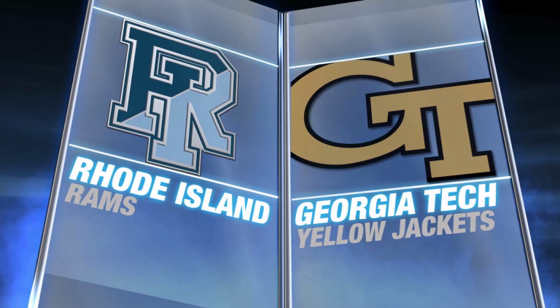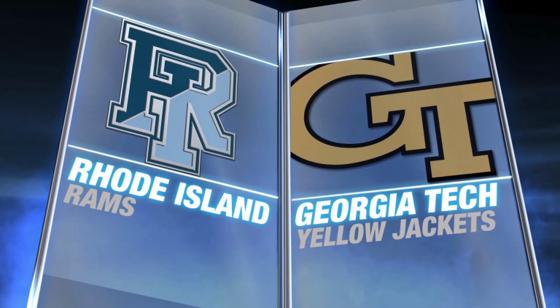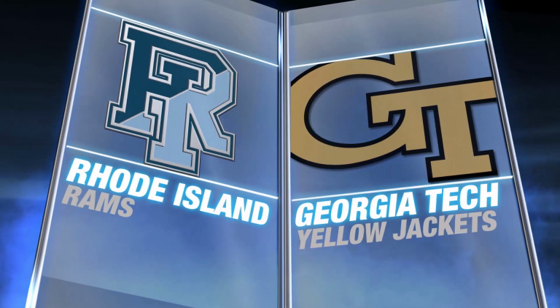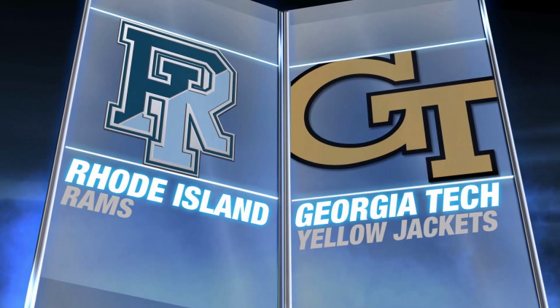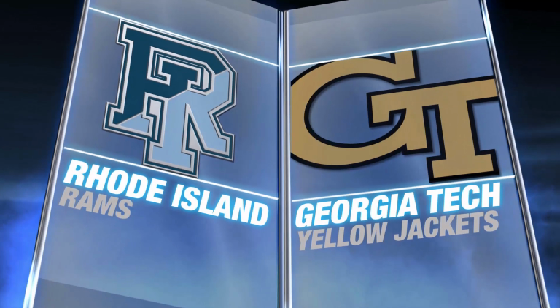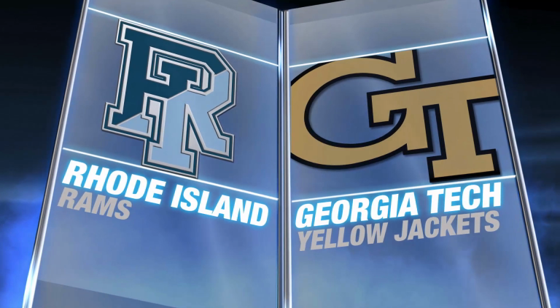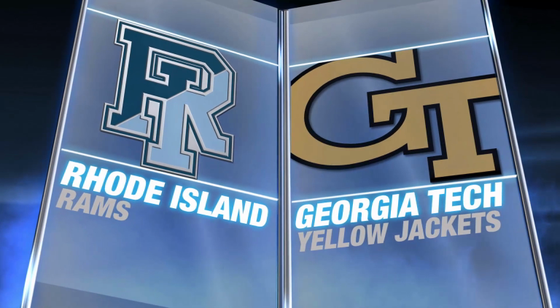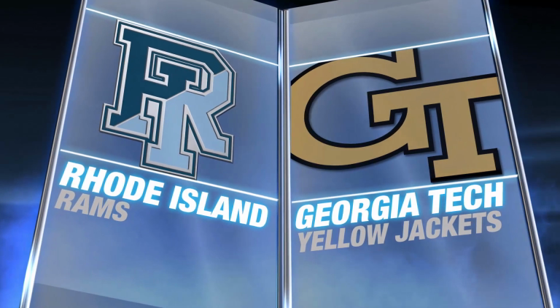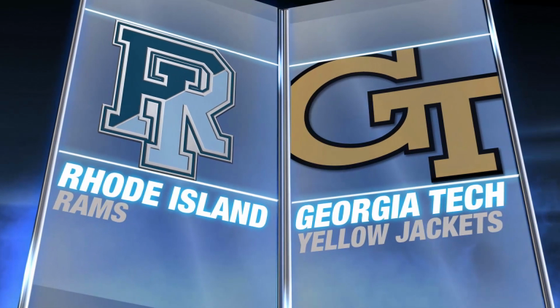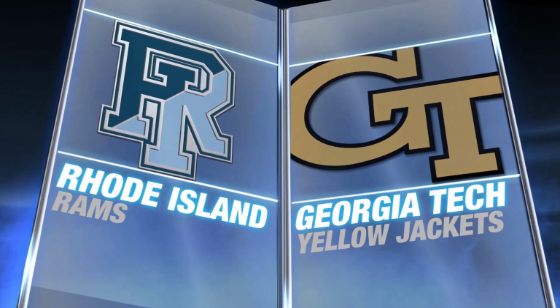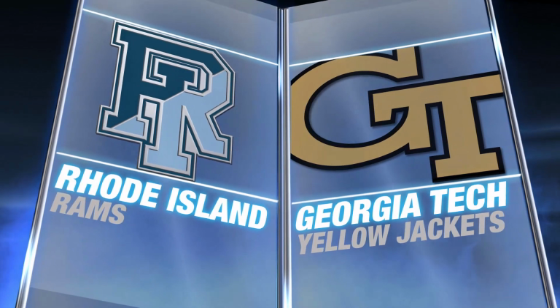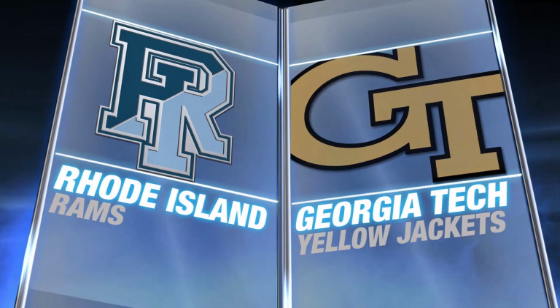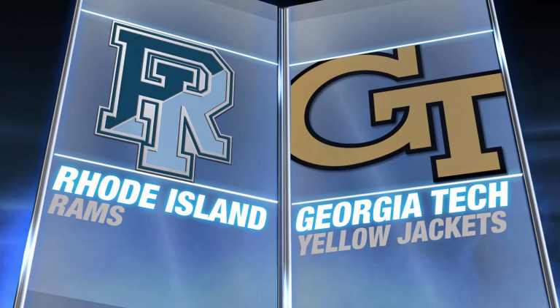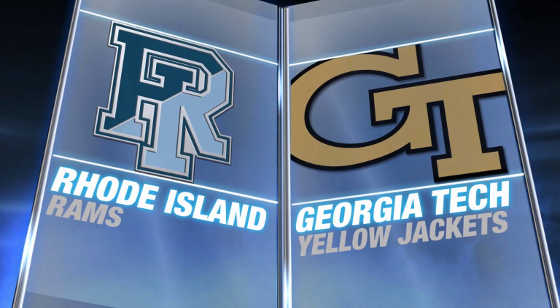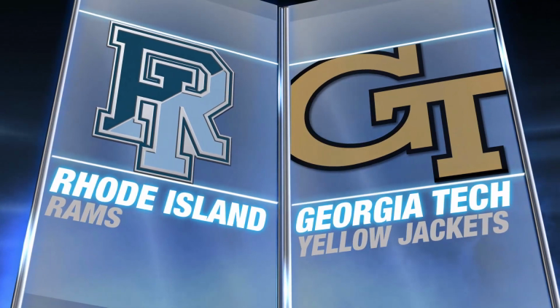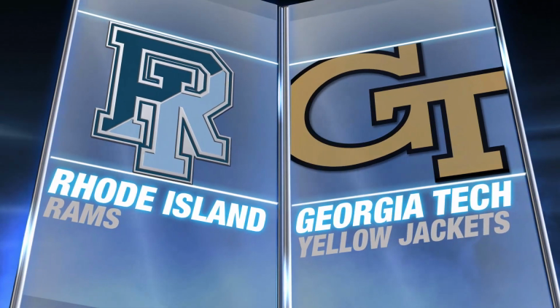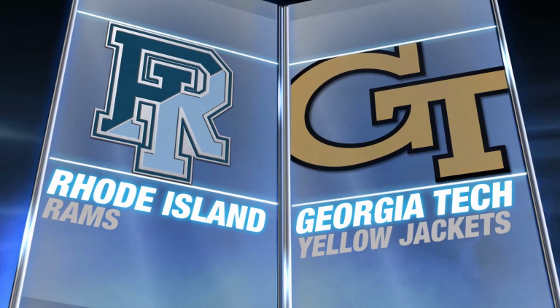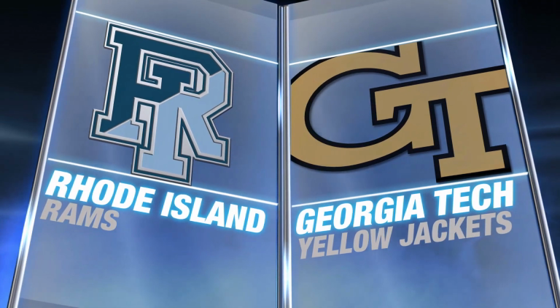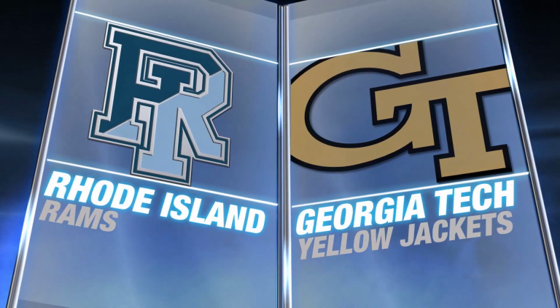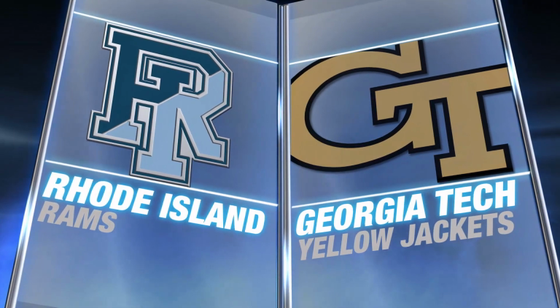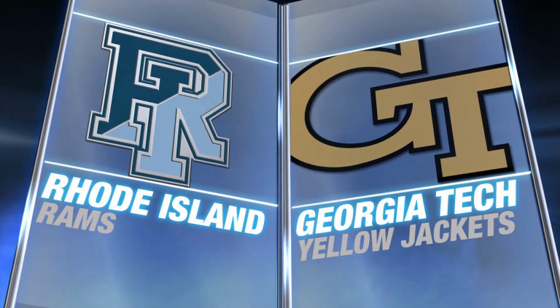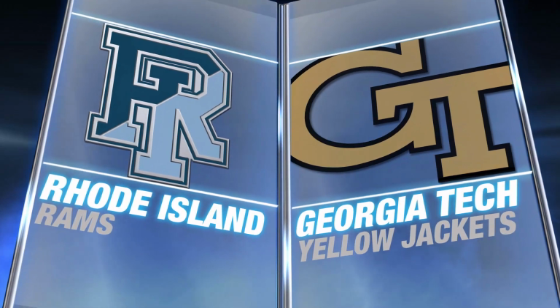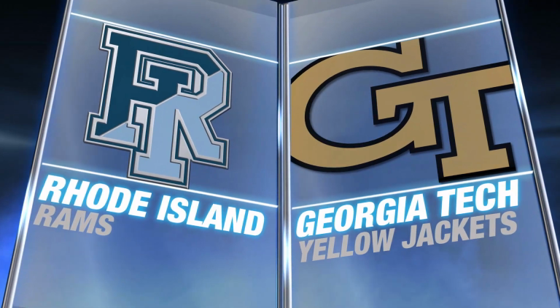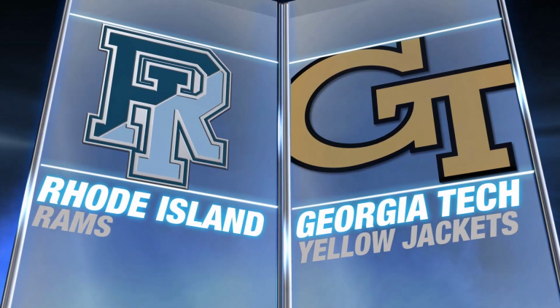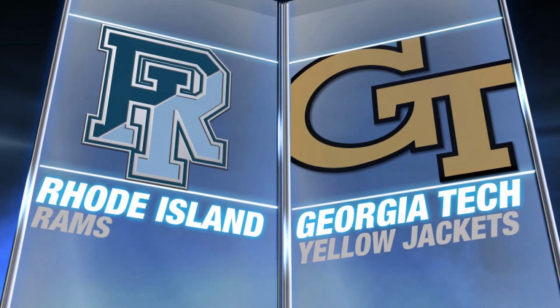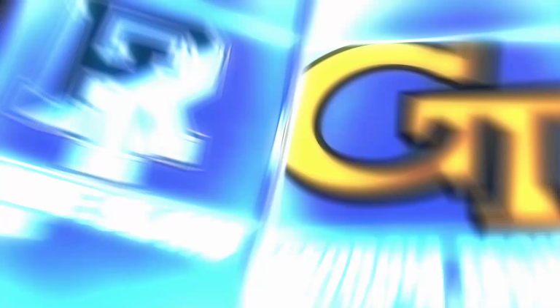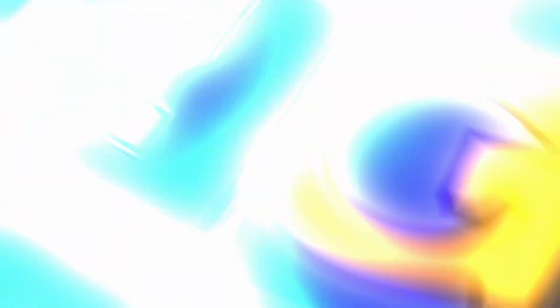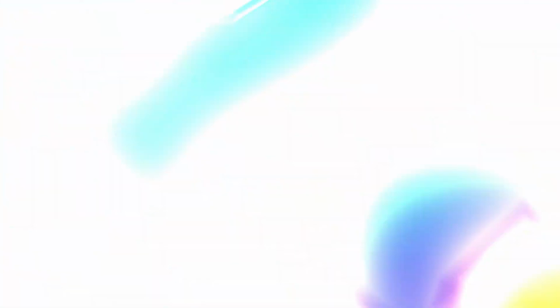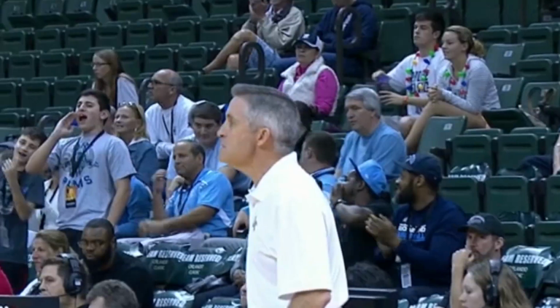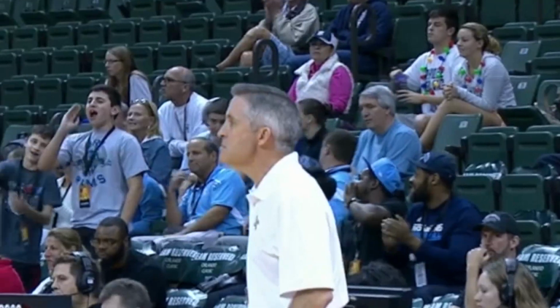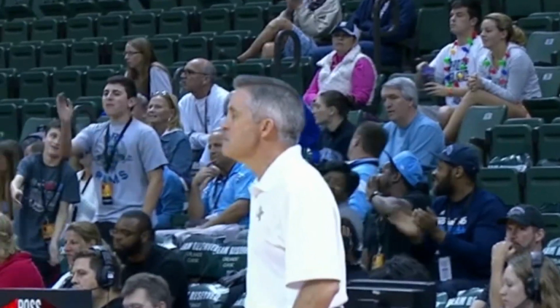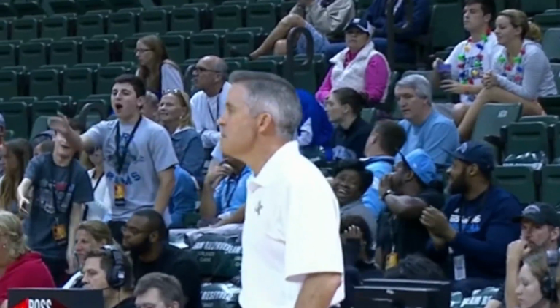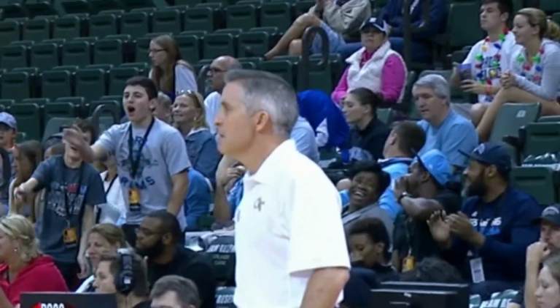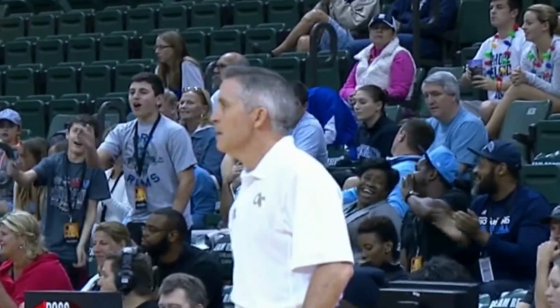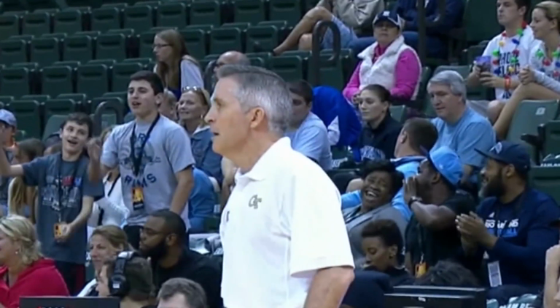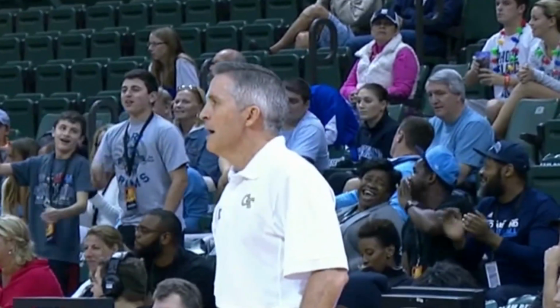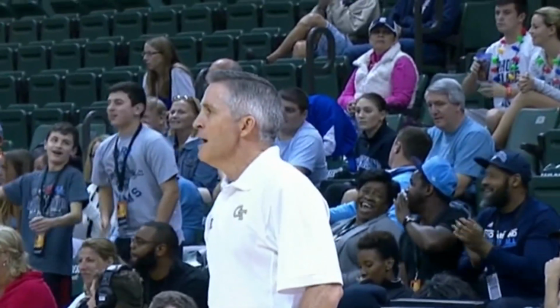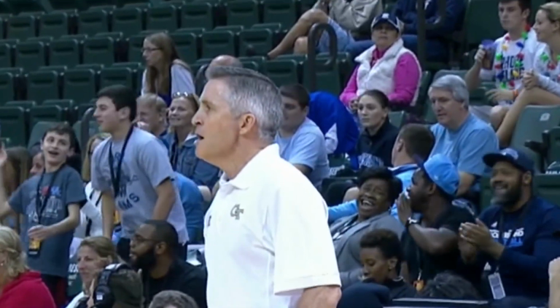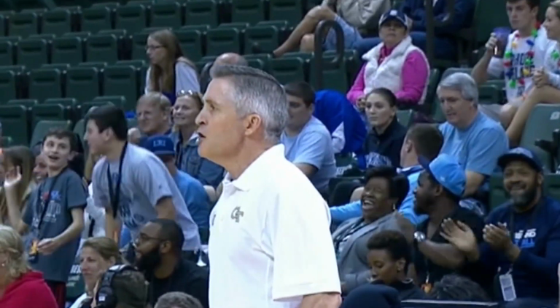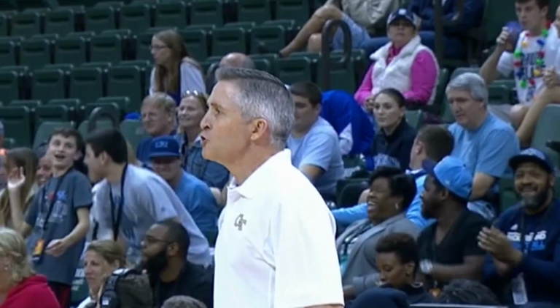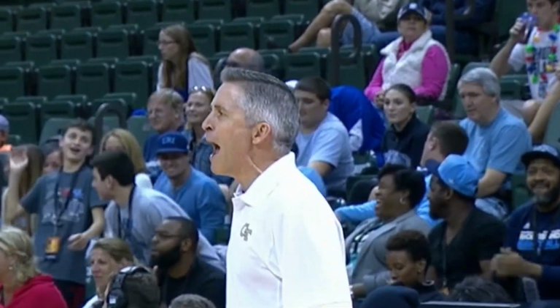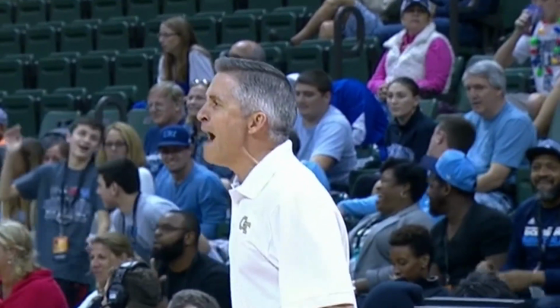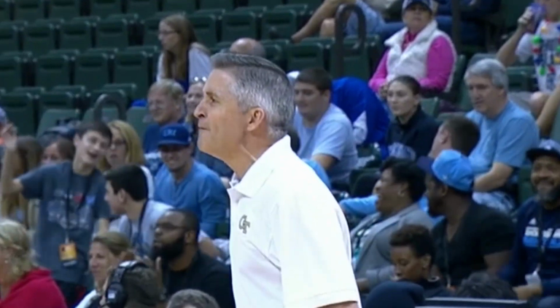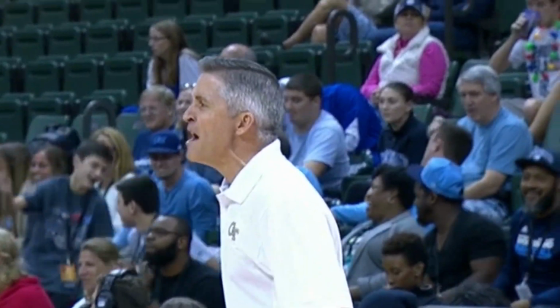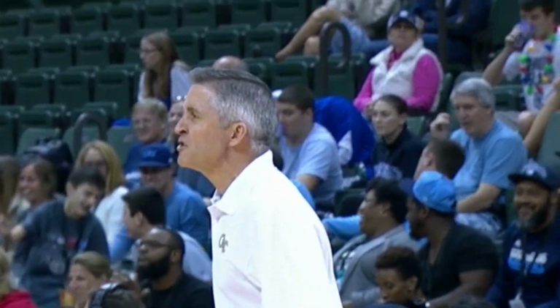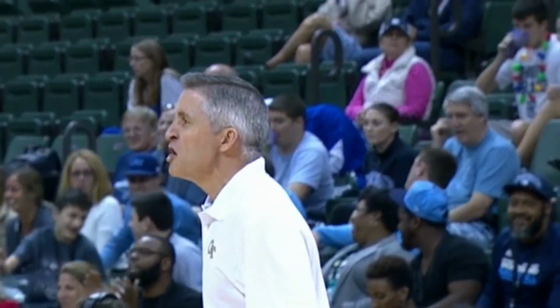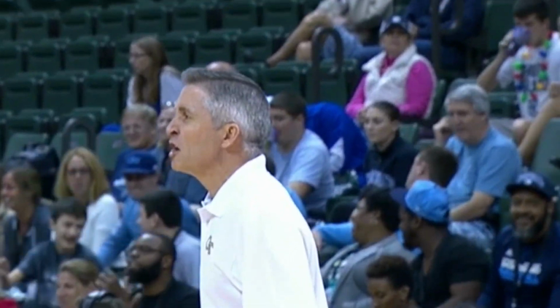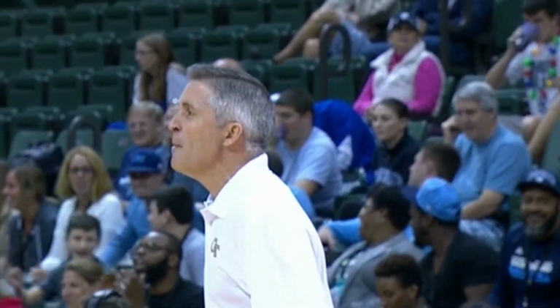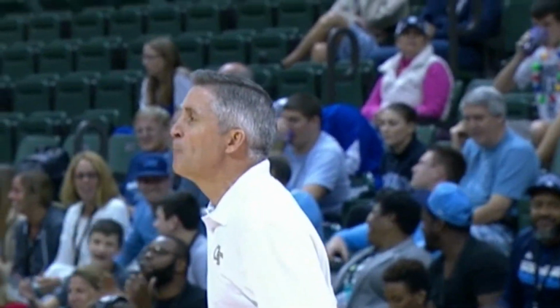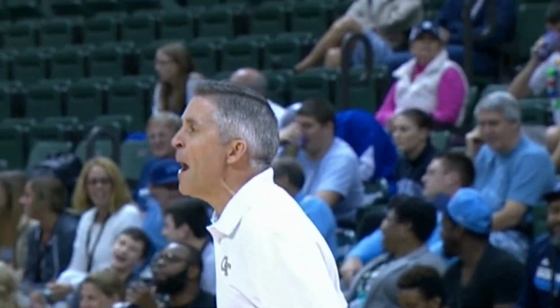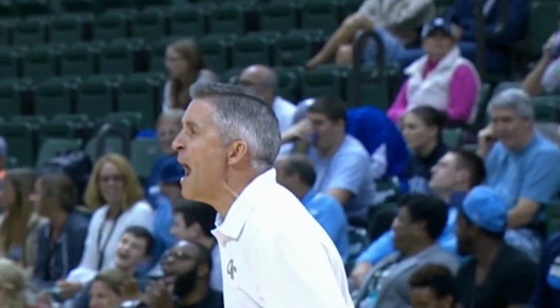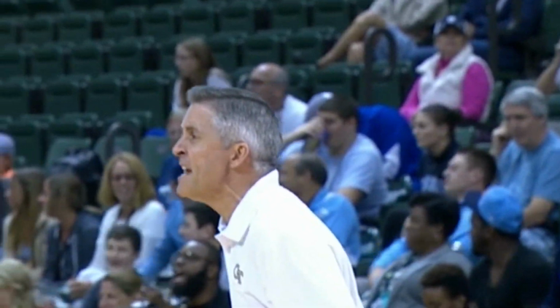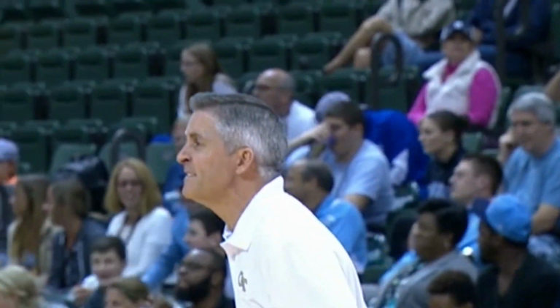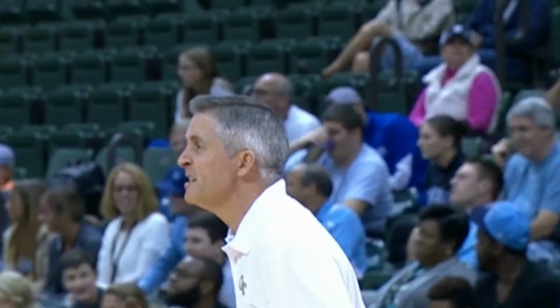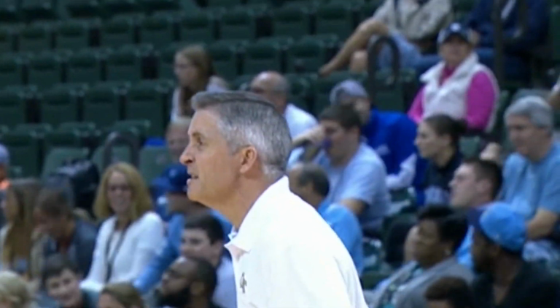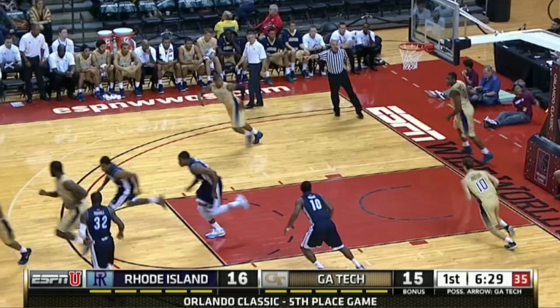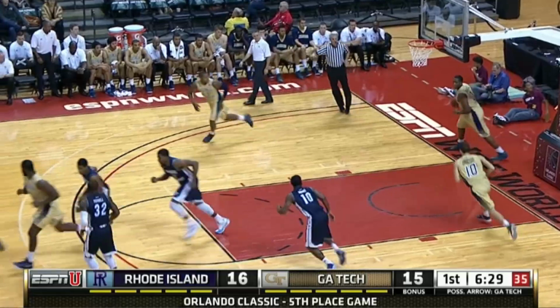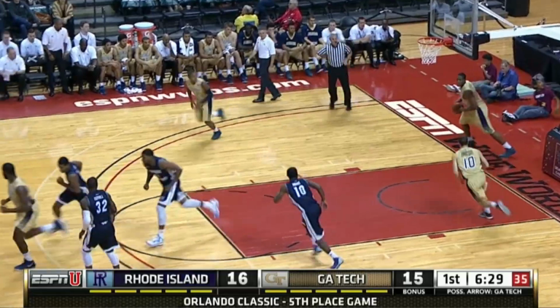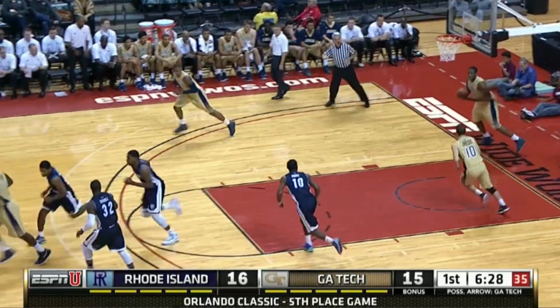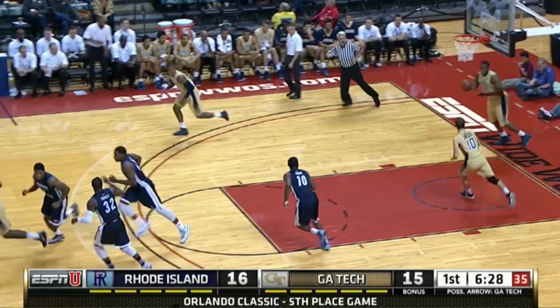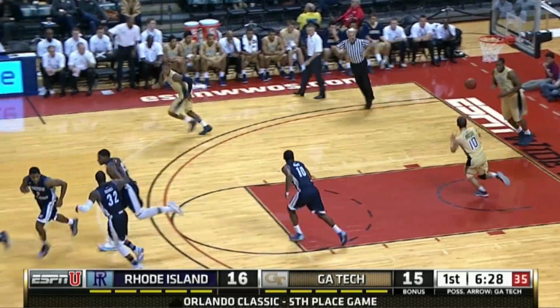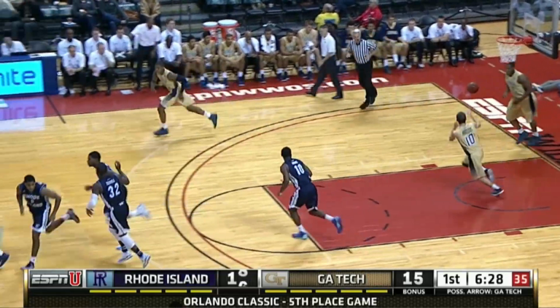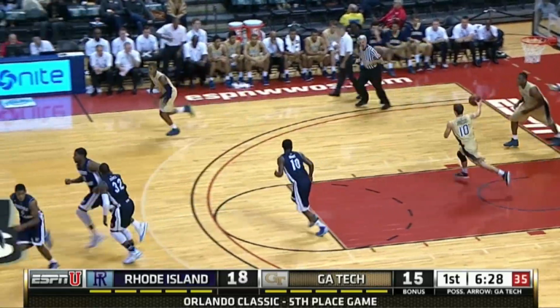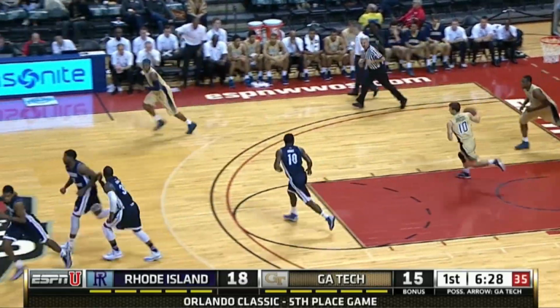Rhode Island and Georgia Tech, the fifth place game at the Orlando Classic. Brian Gregory's Yellow Jackets trying to start the year 5-1.